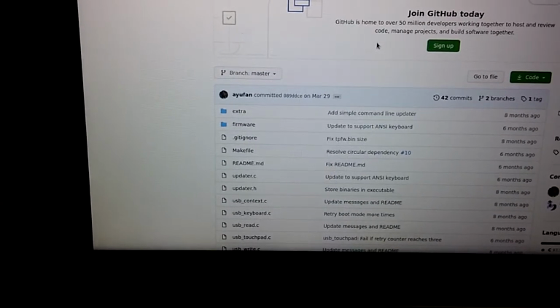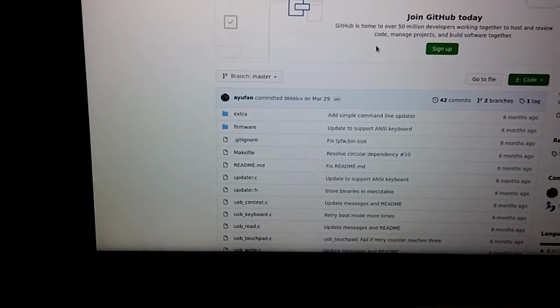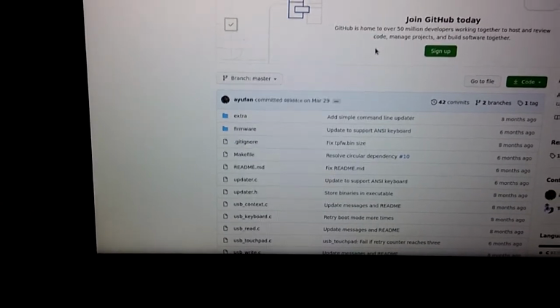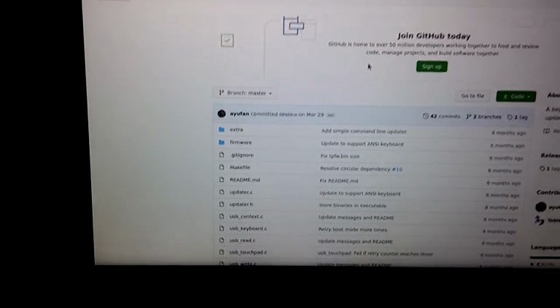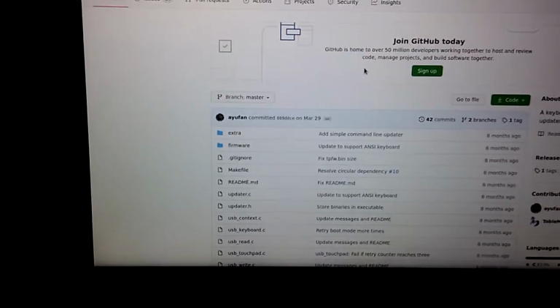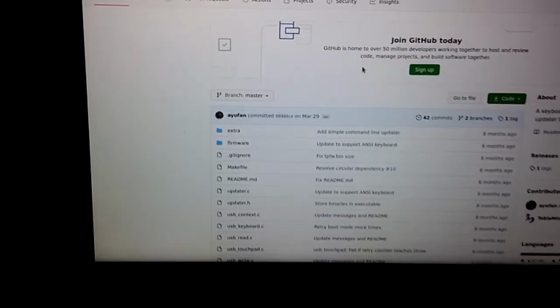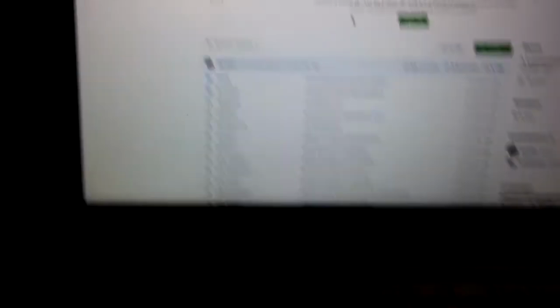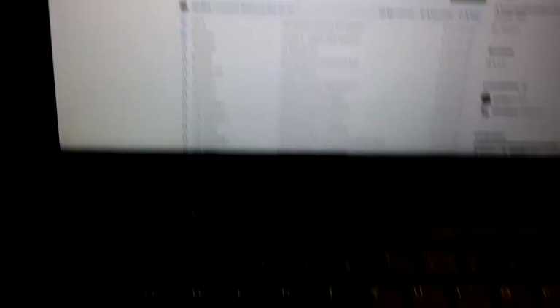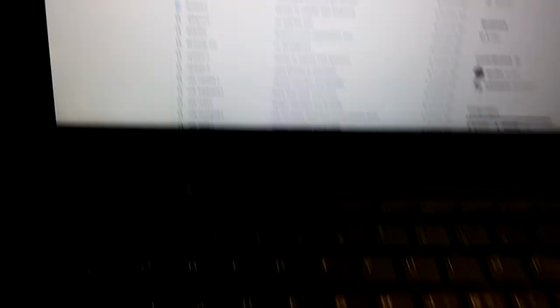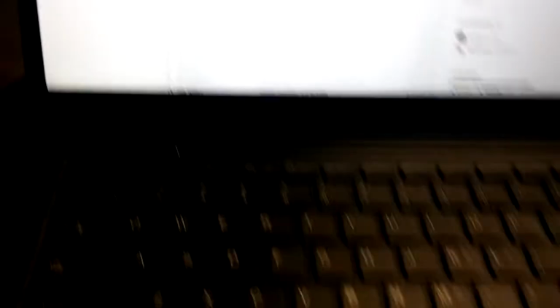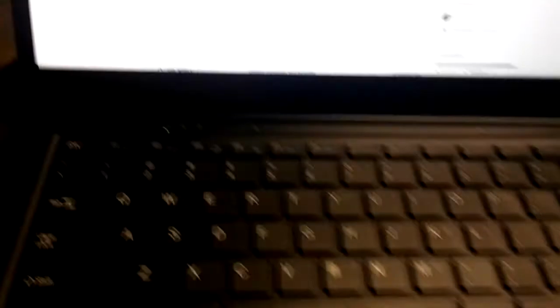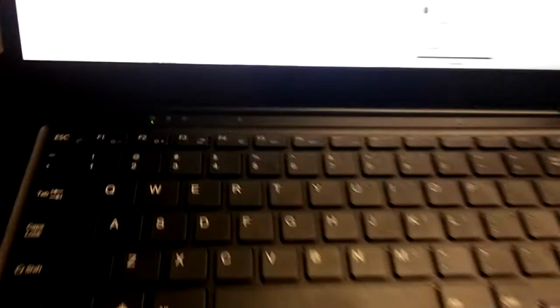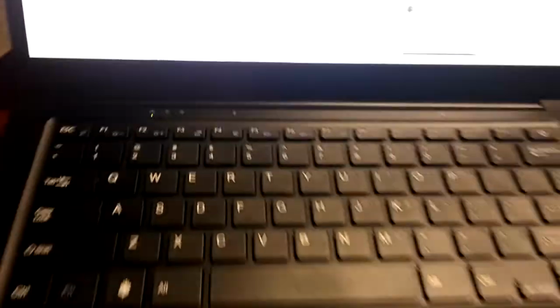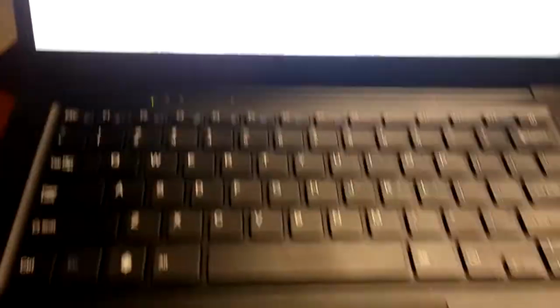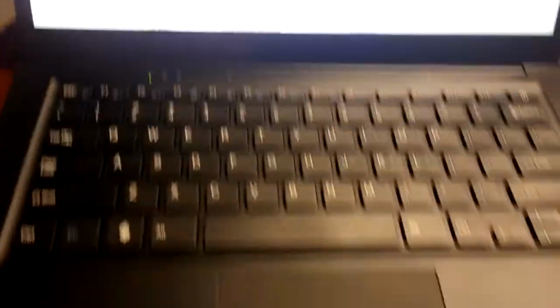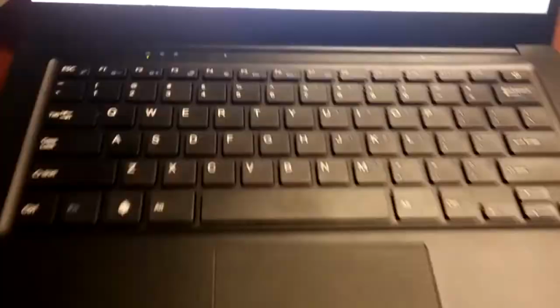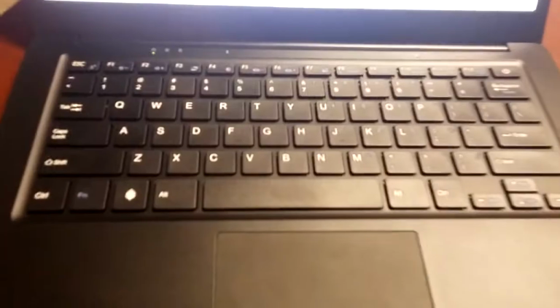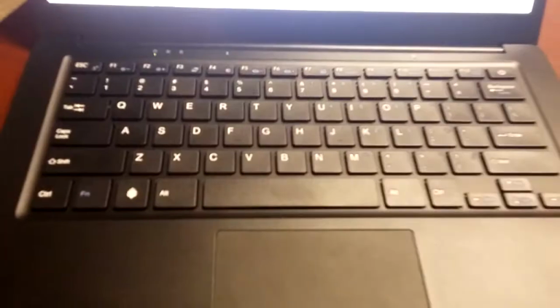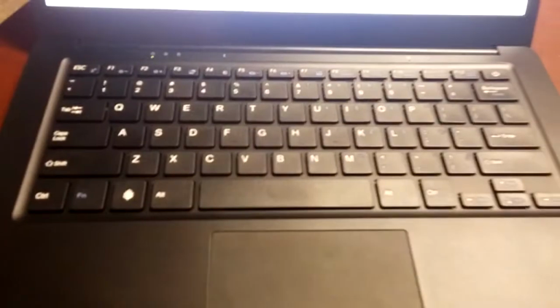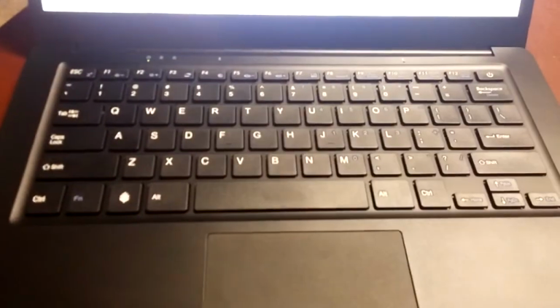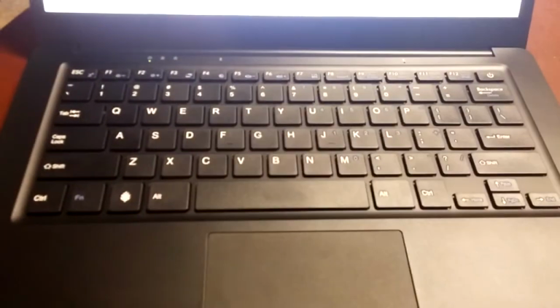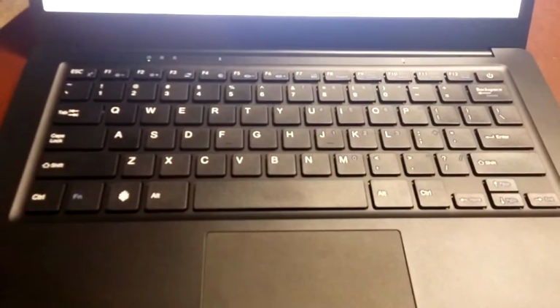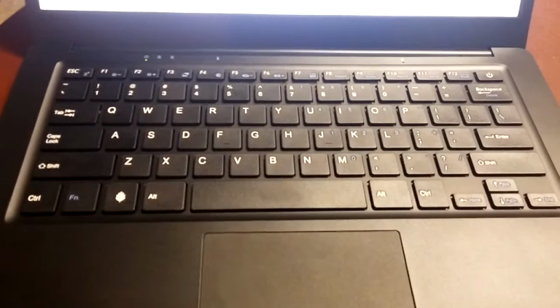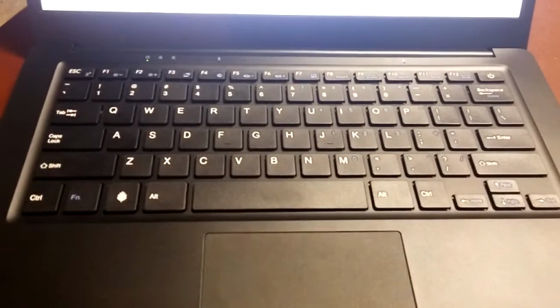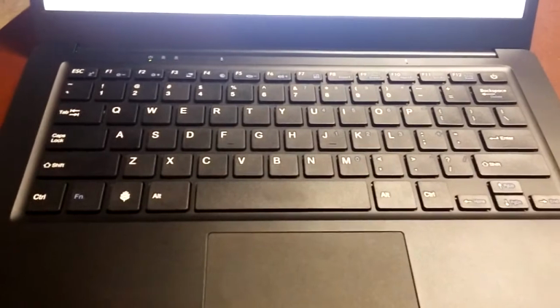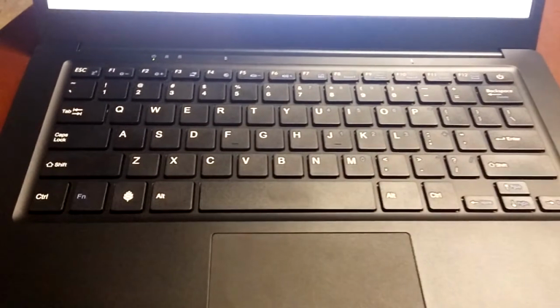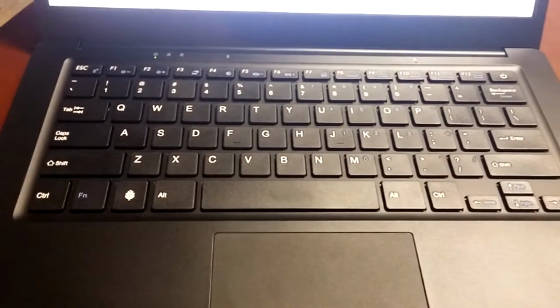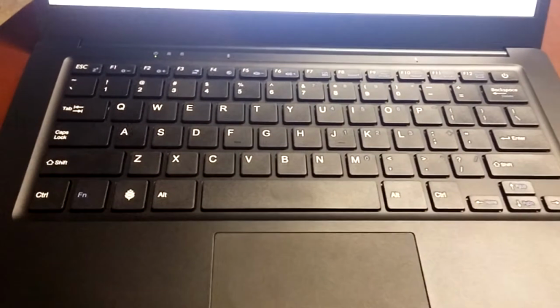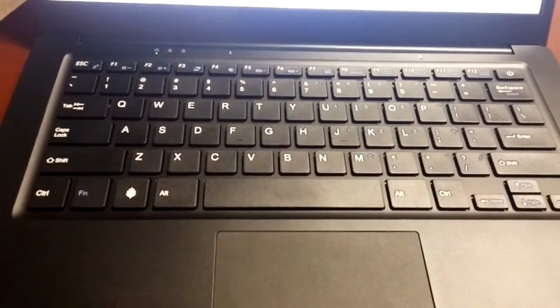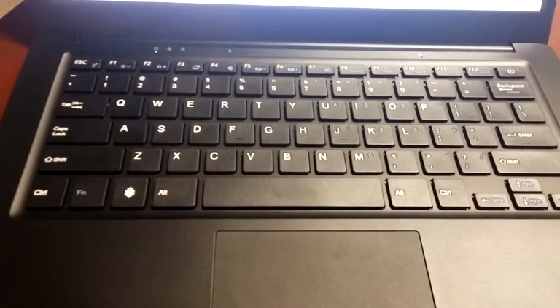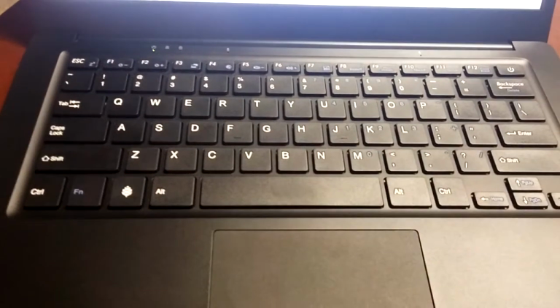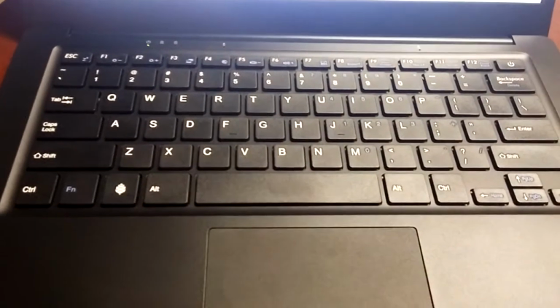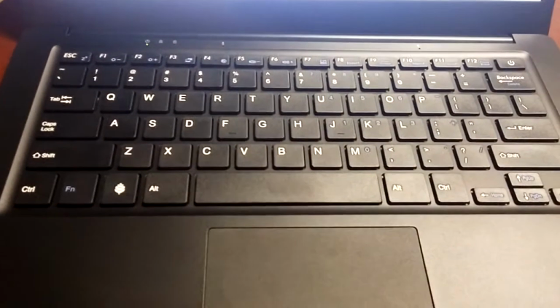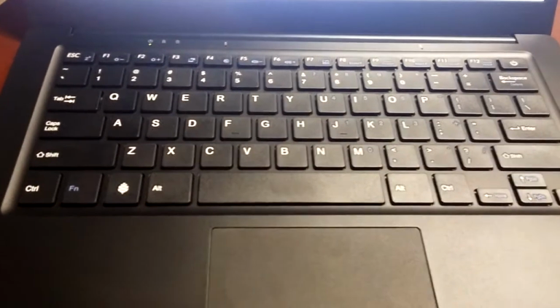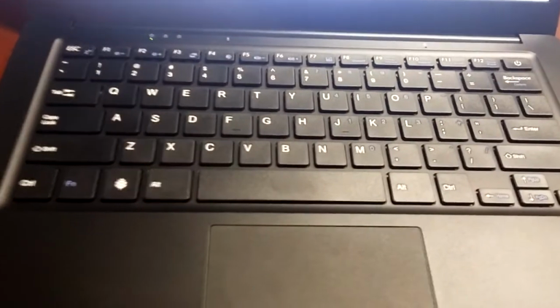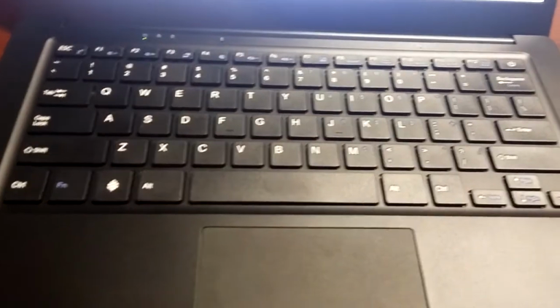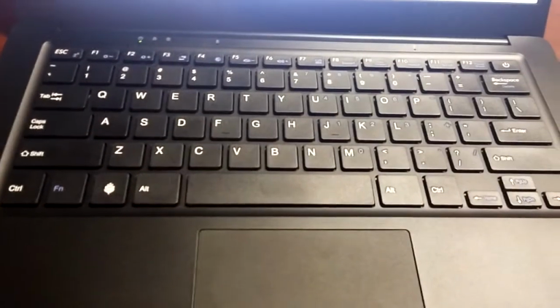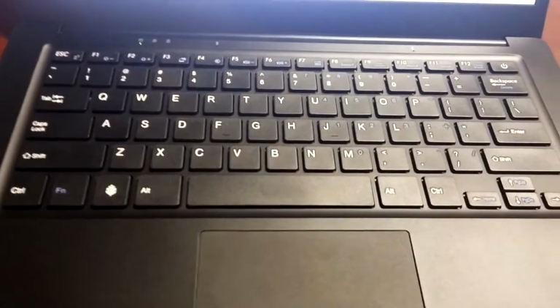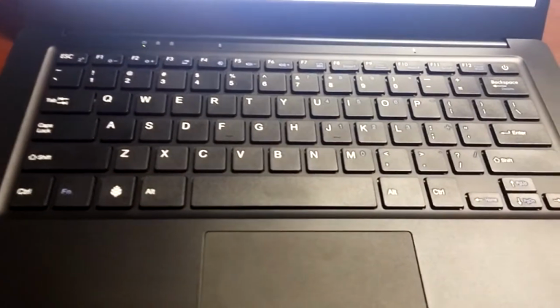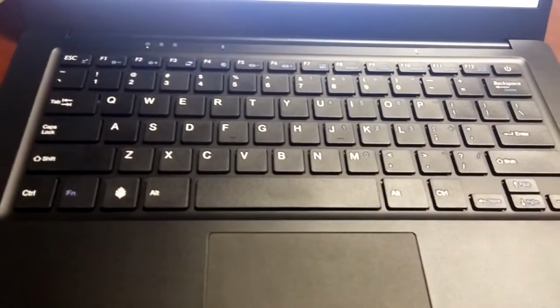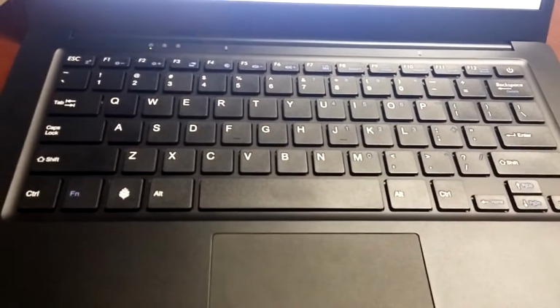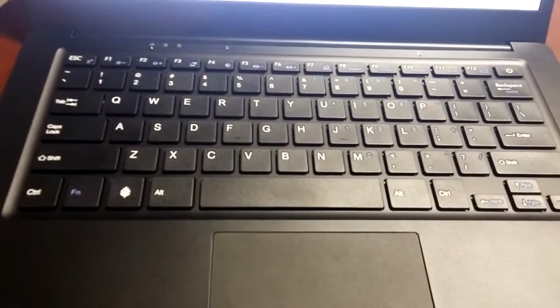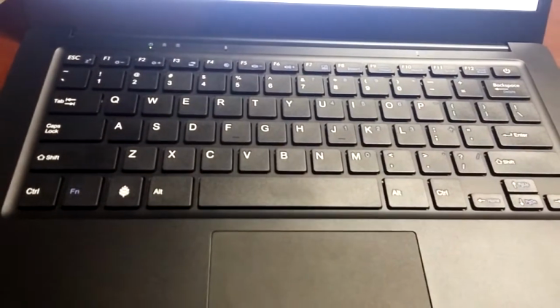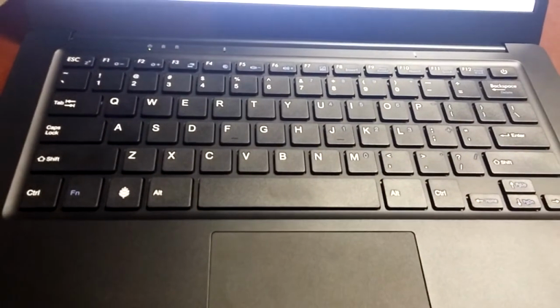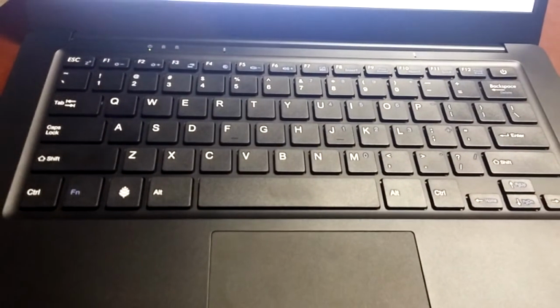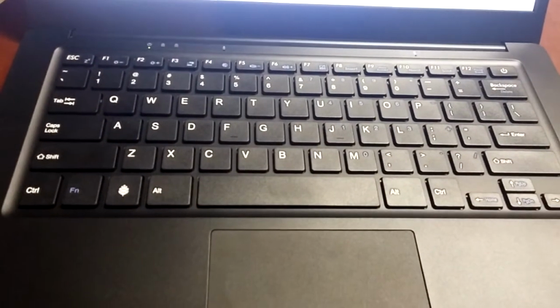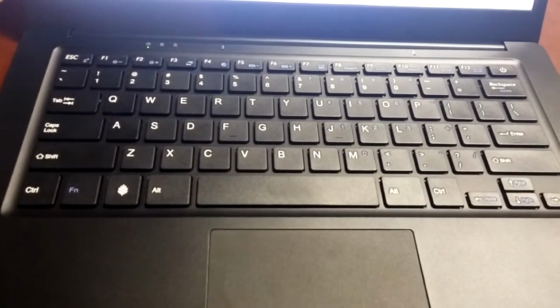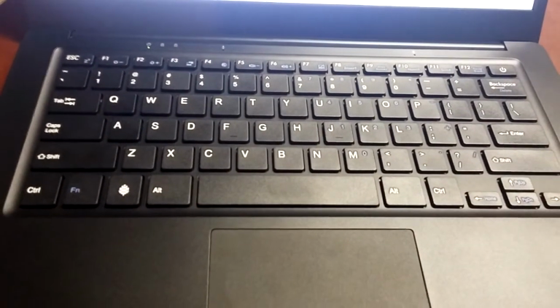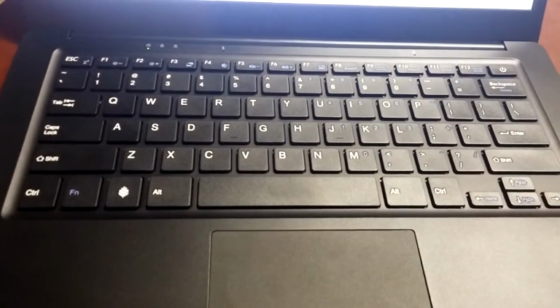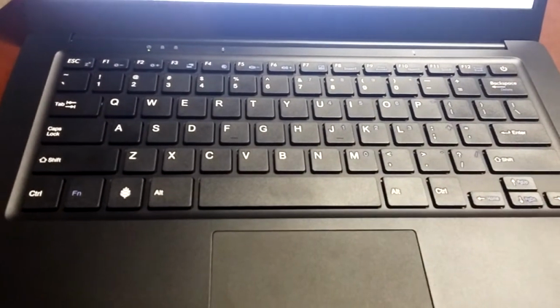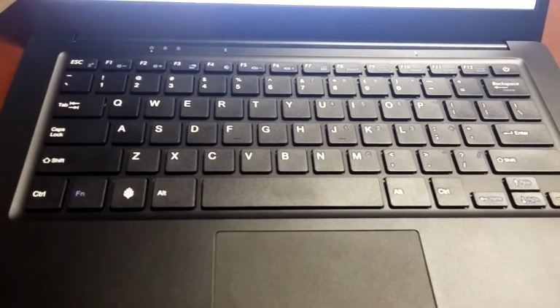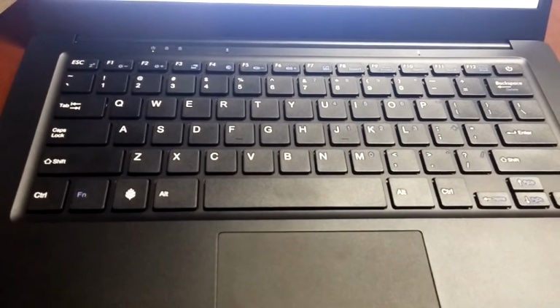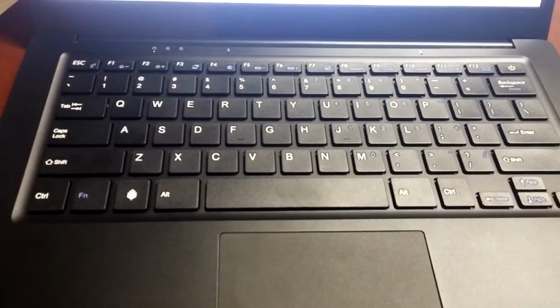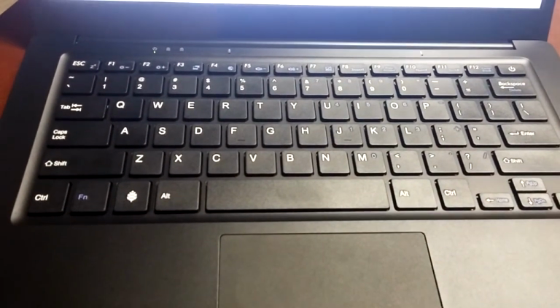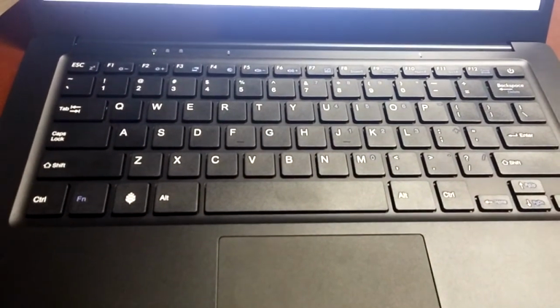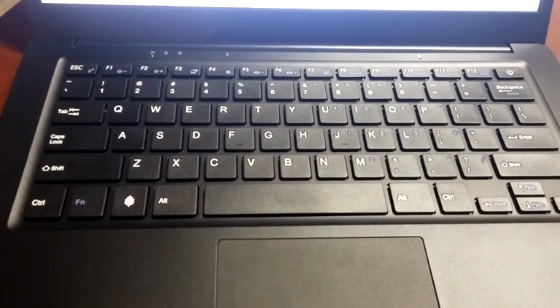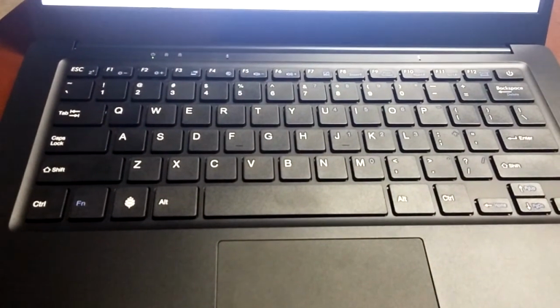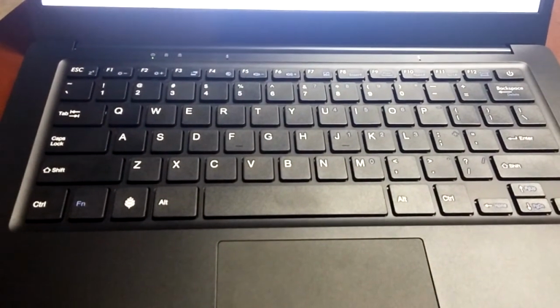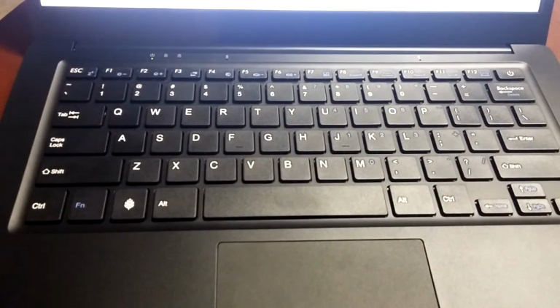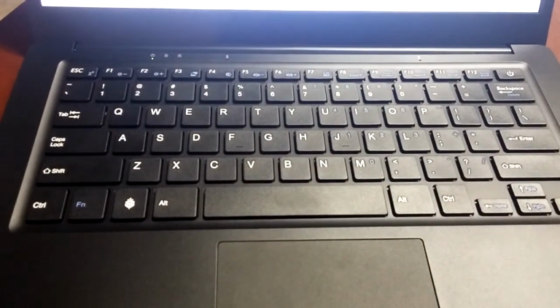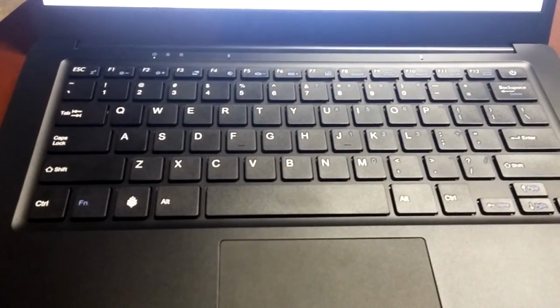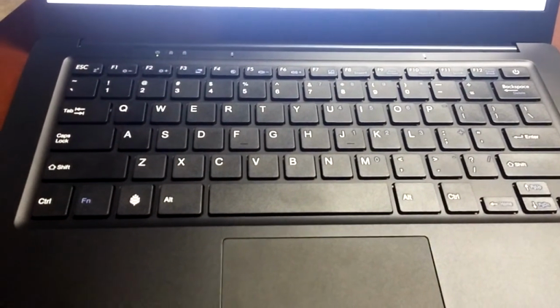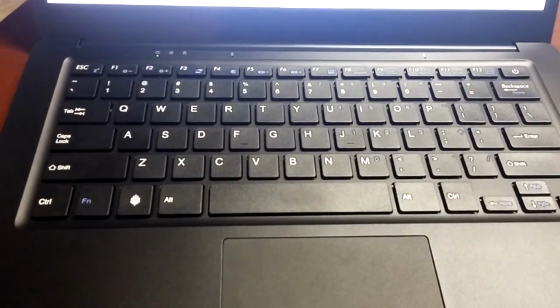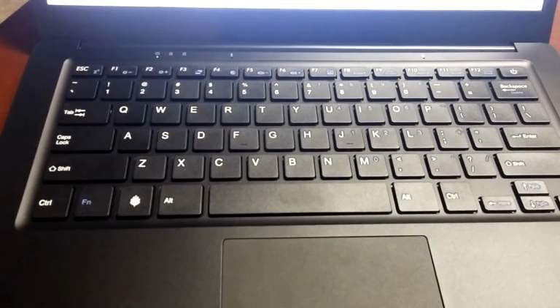After I did that, the ANSI keyboard I installed is working just fine. Very happy.